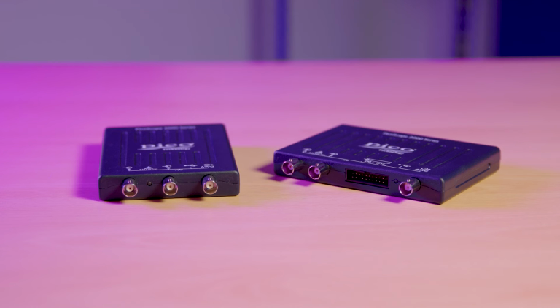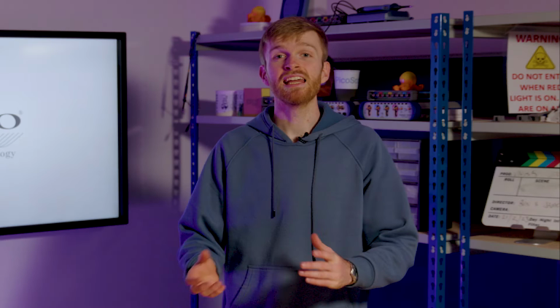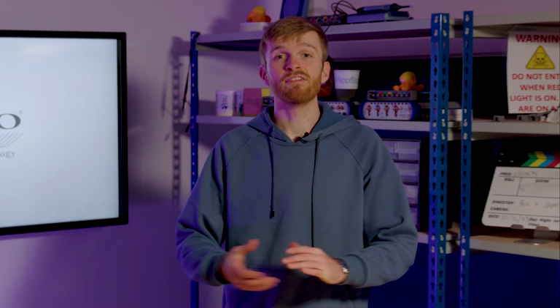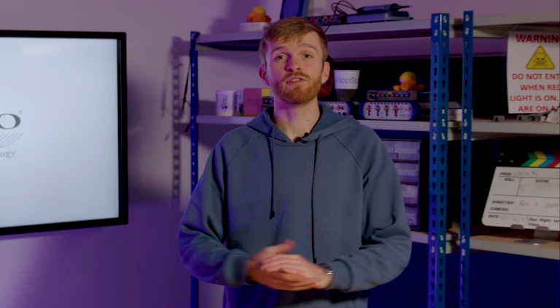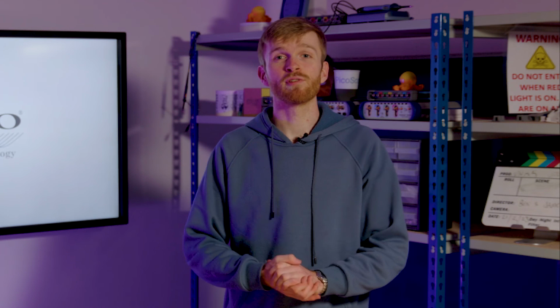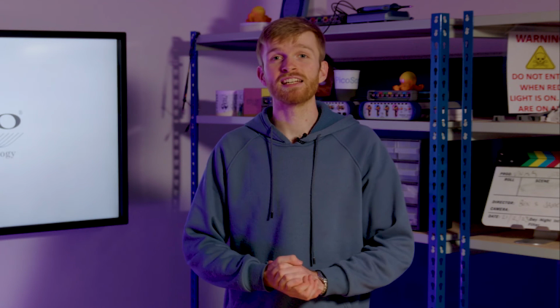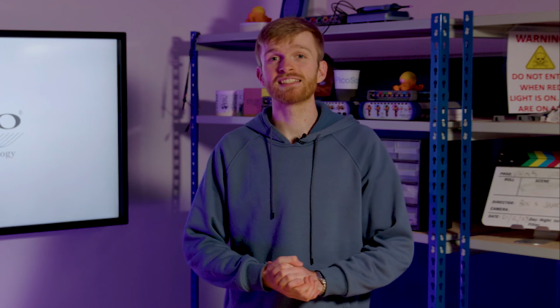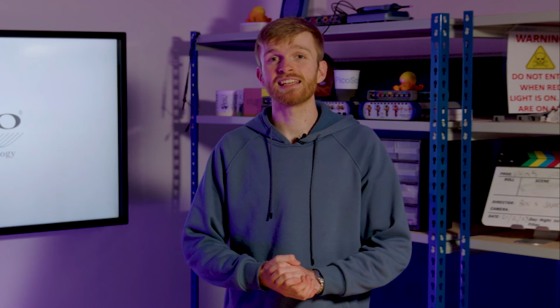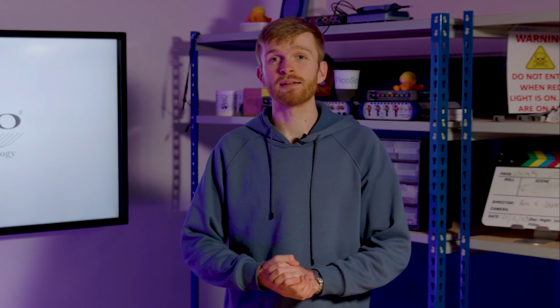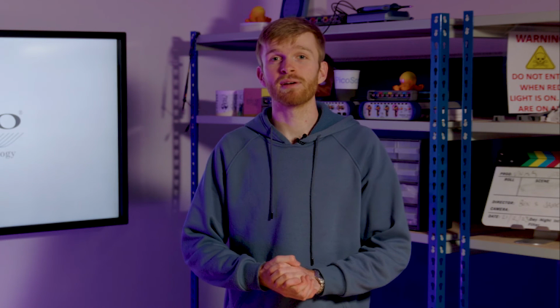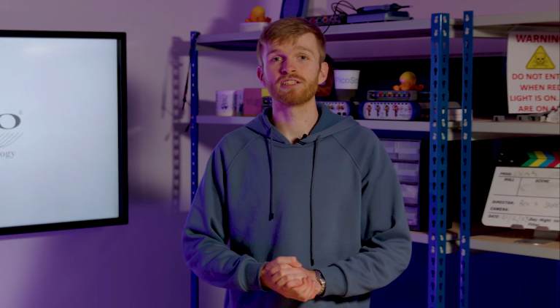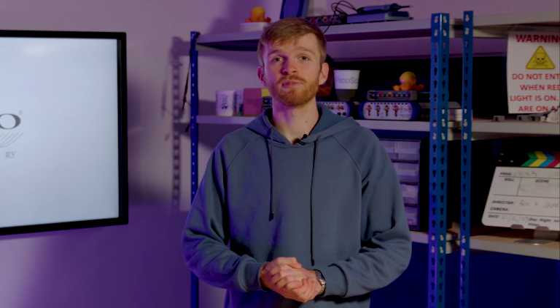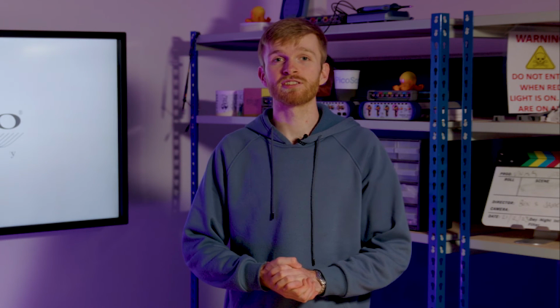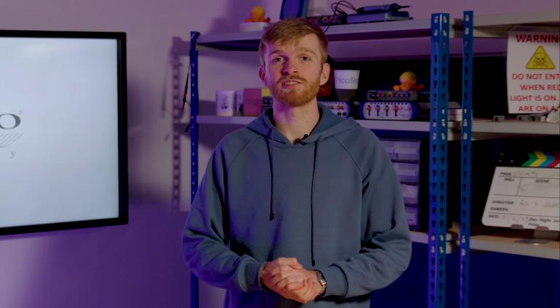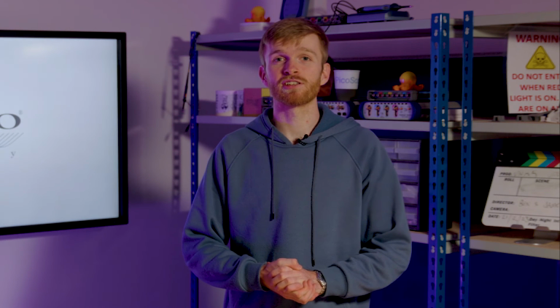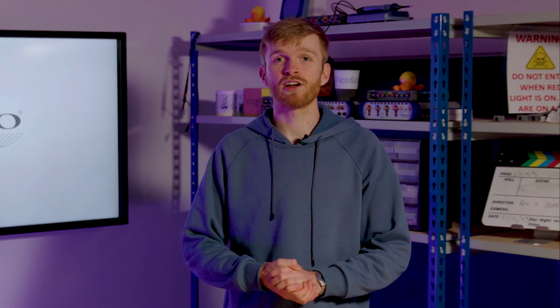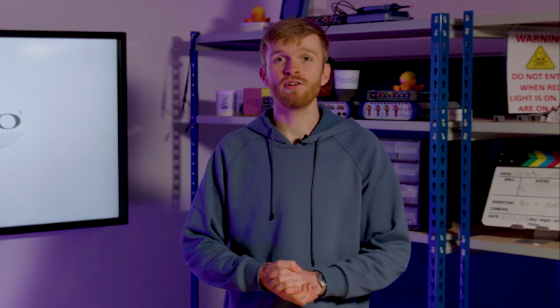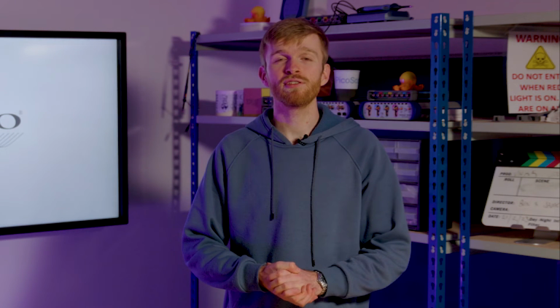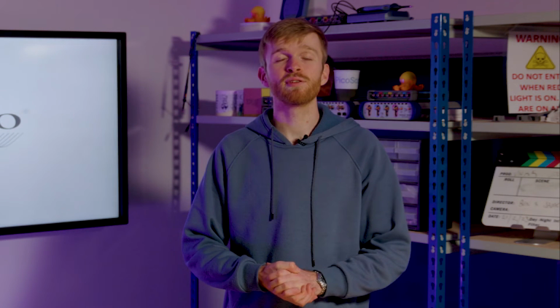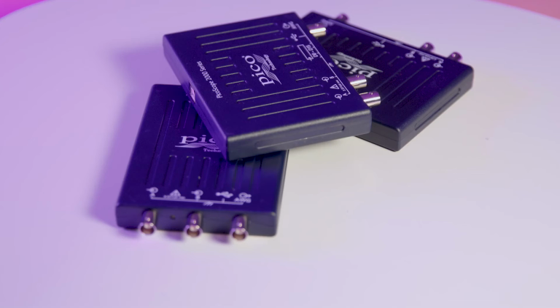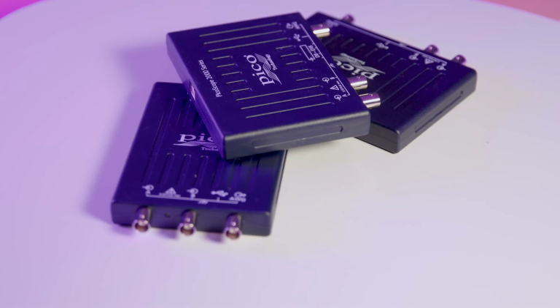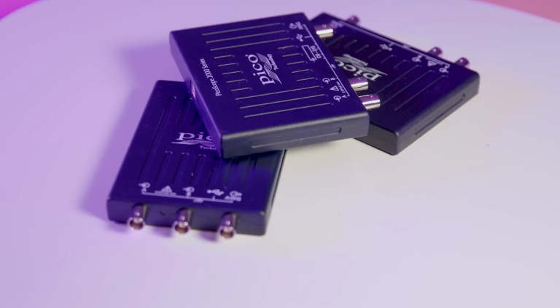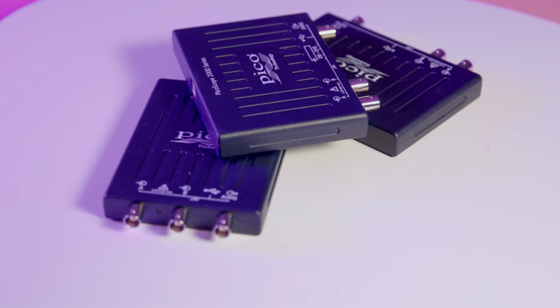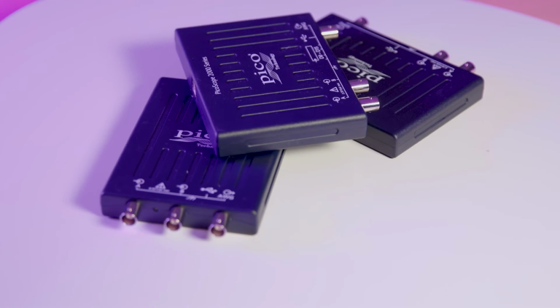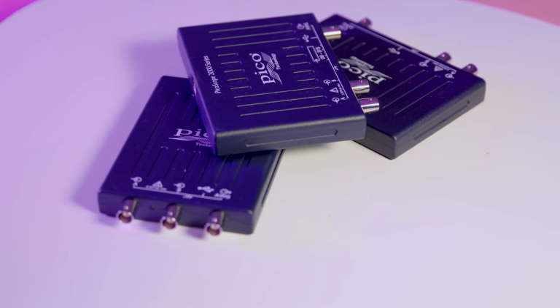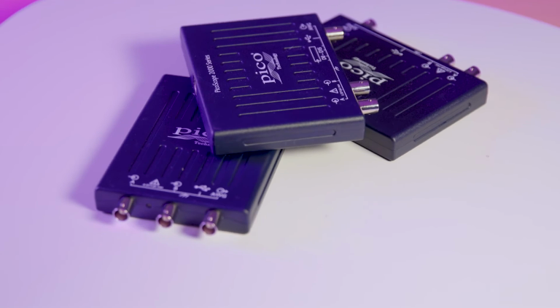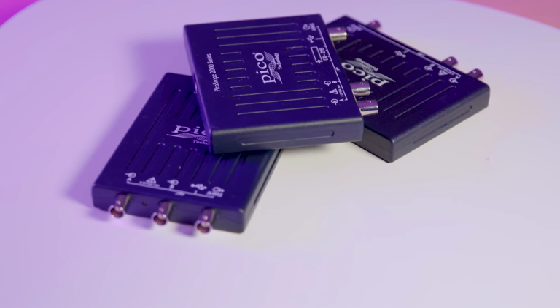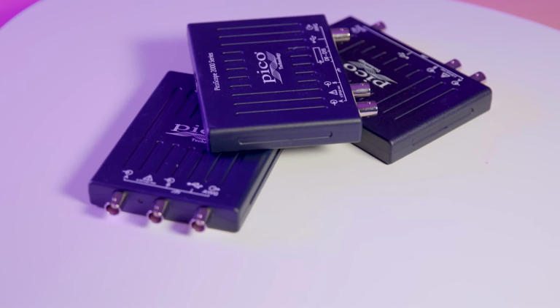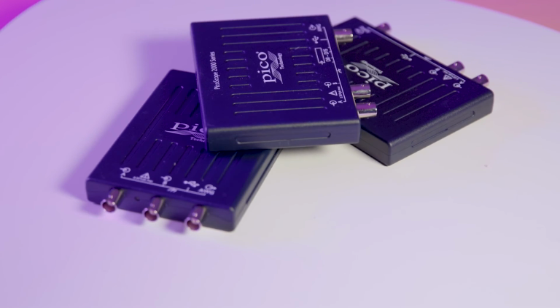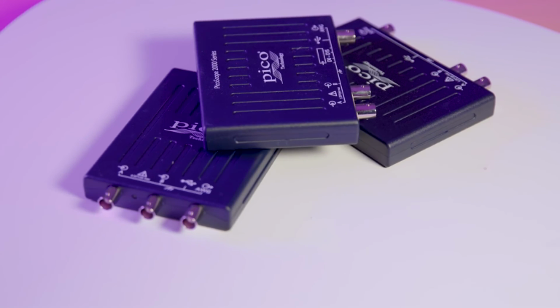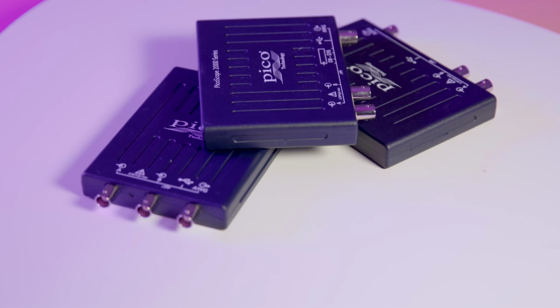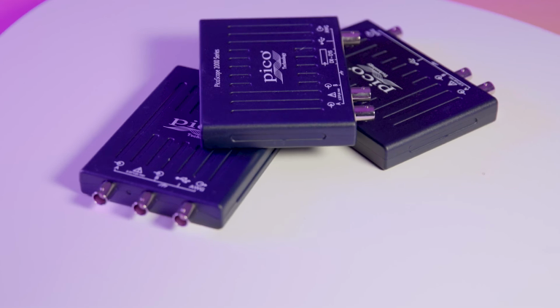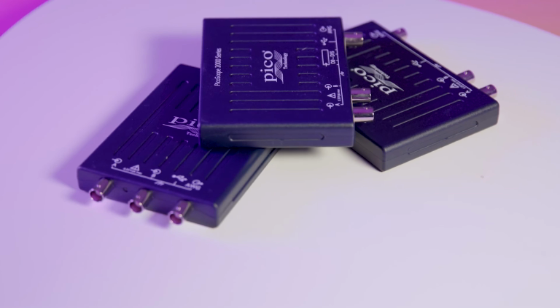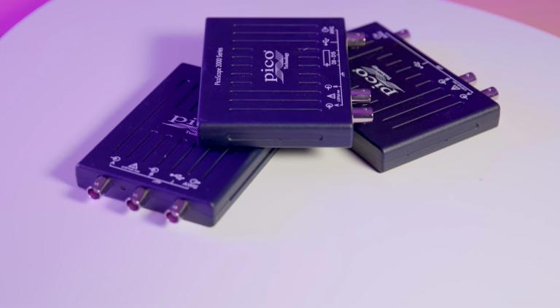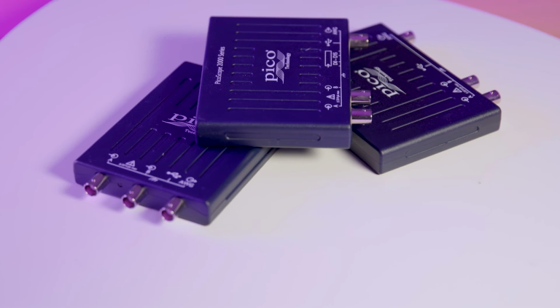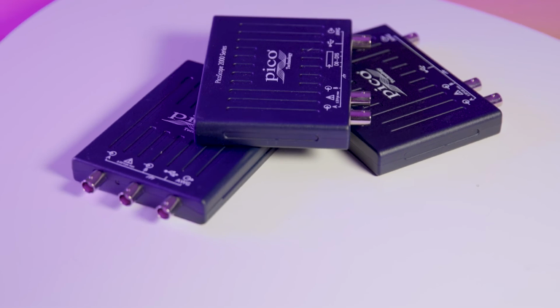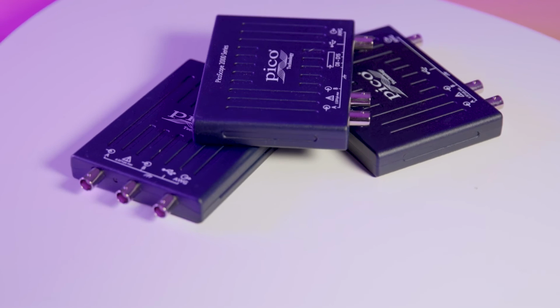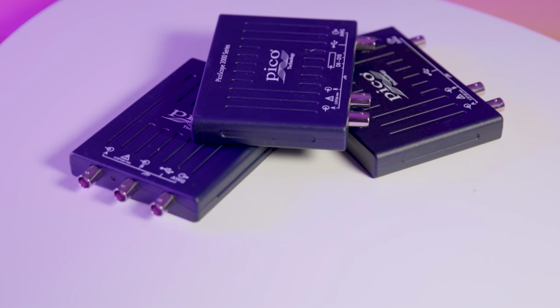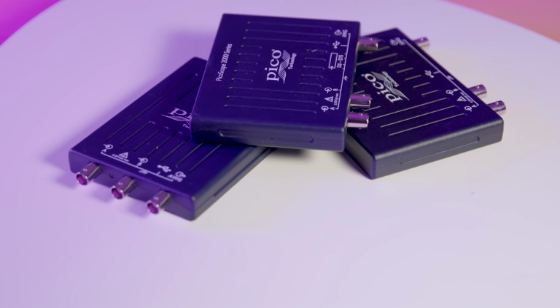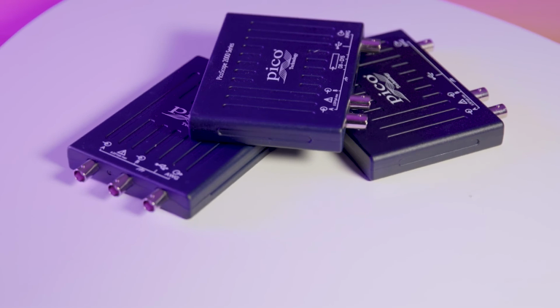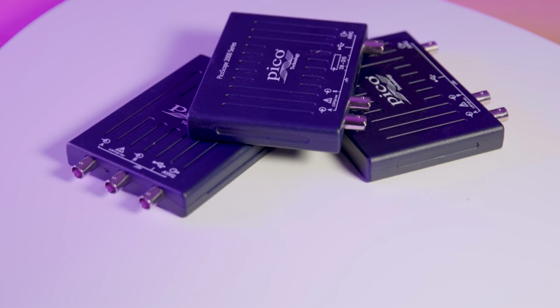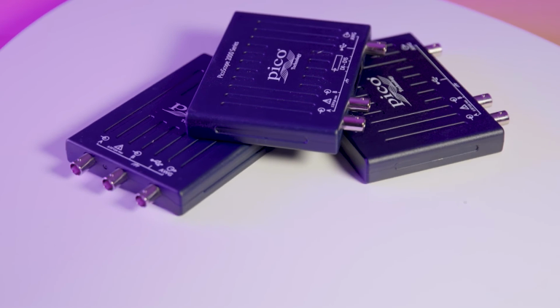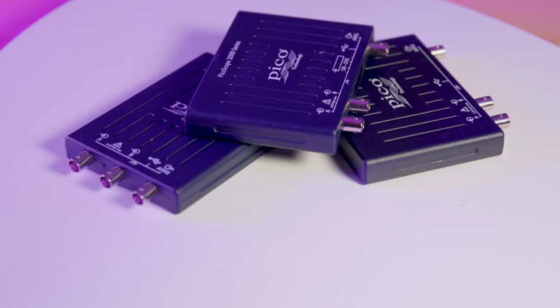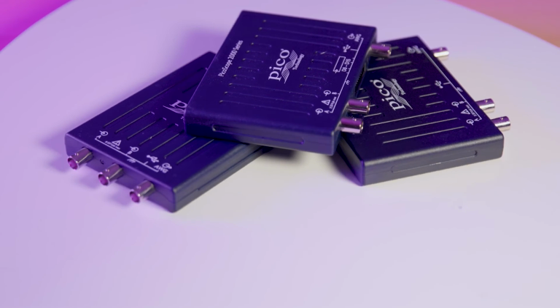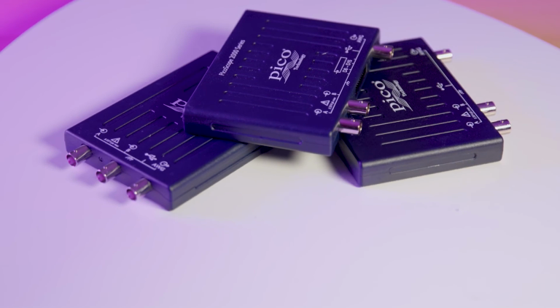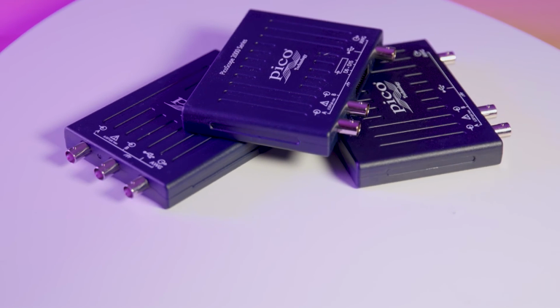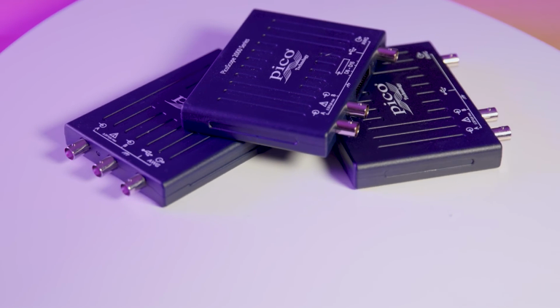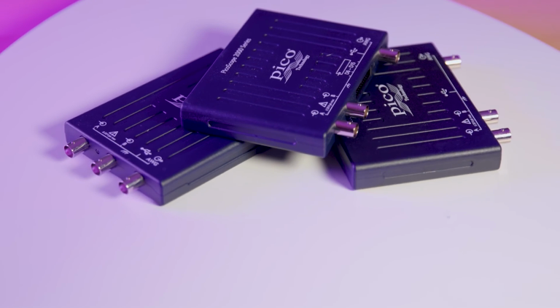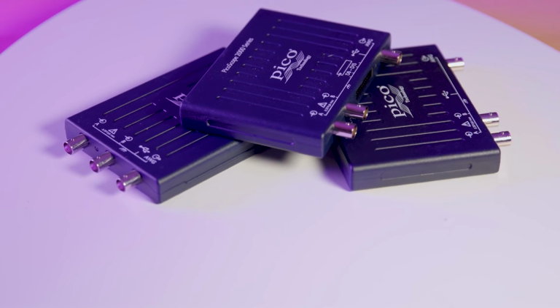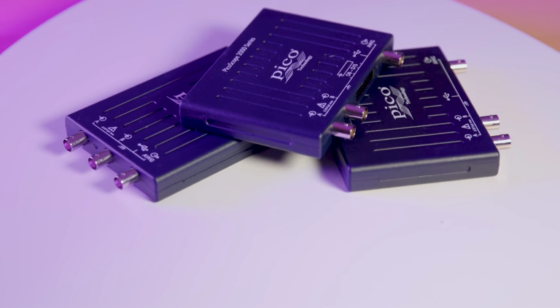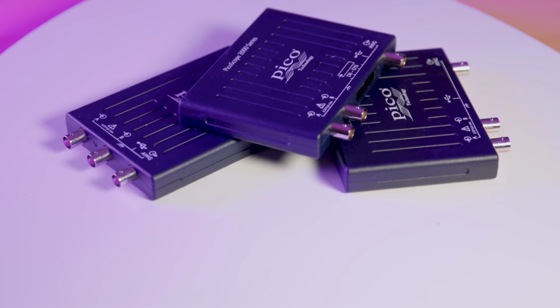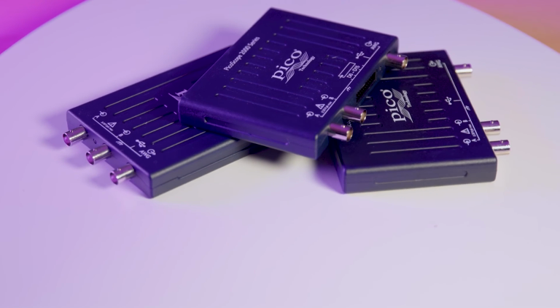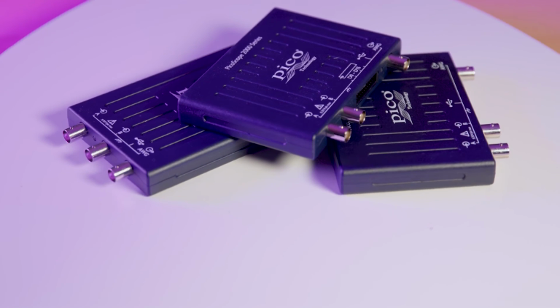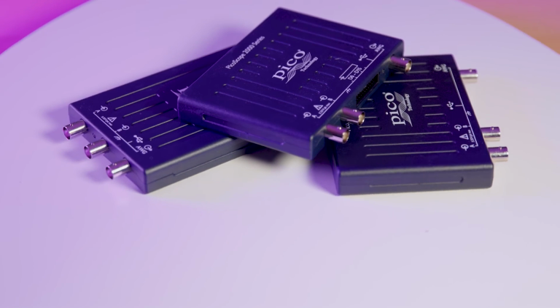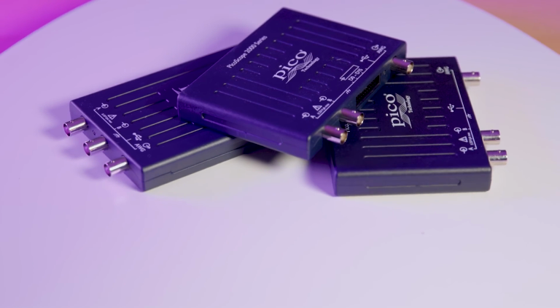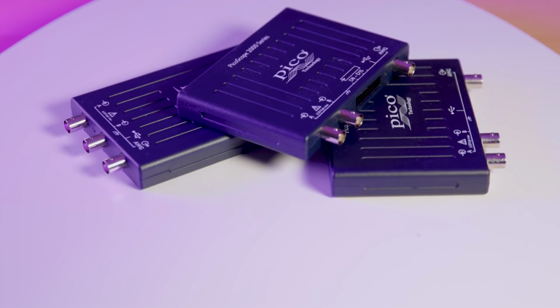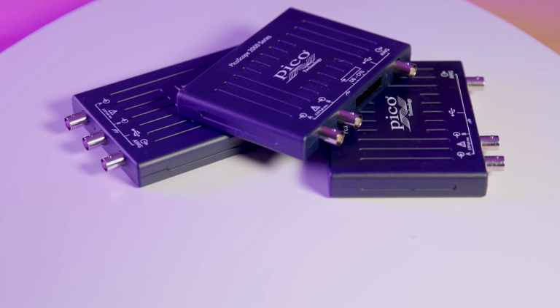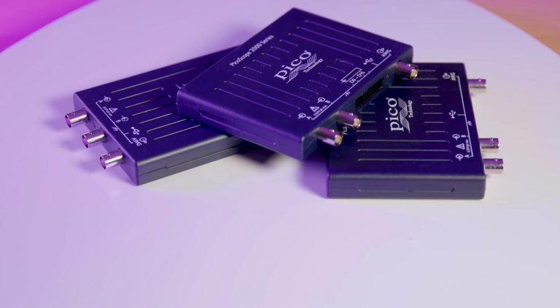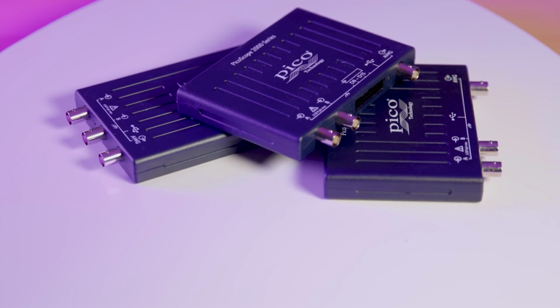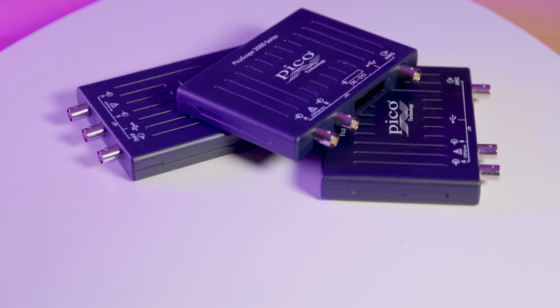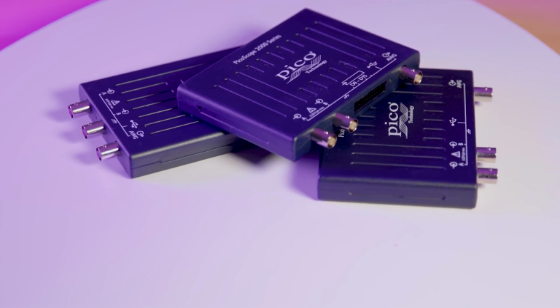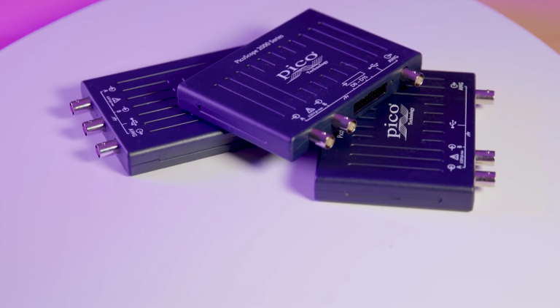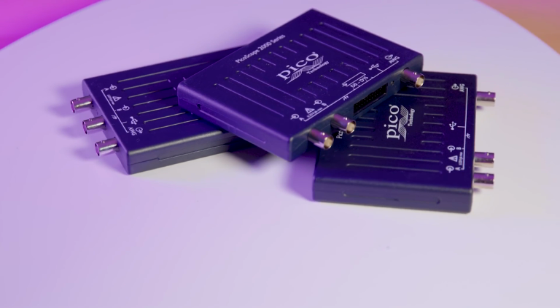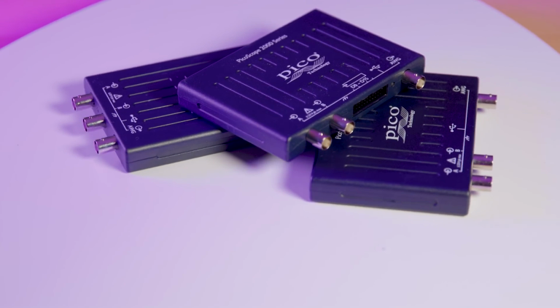If you're ready to take measurements on the go, the PicoScope 2000 has the performance and versatility to be your next oscilloscope of choice.